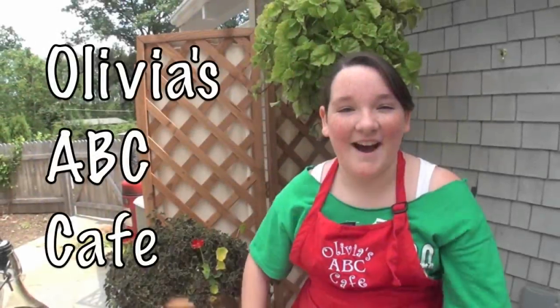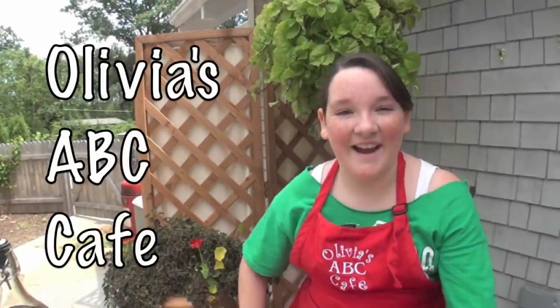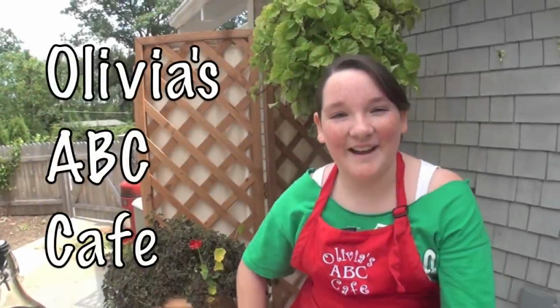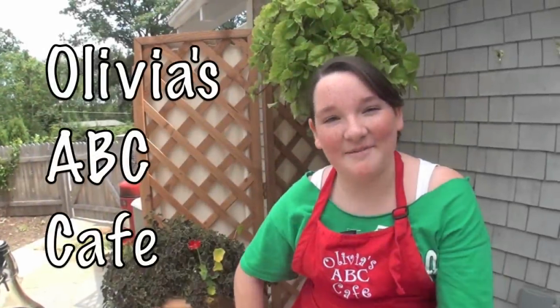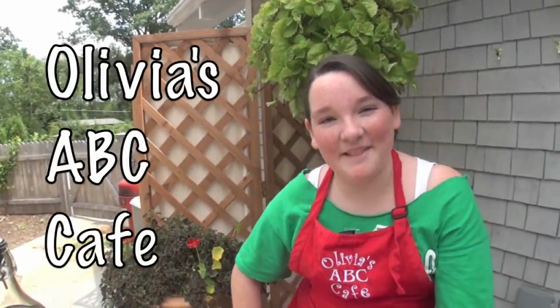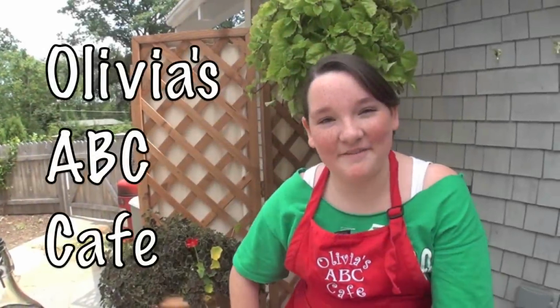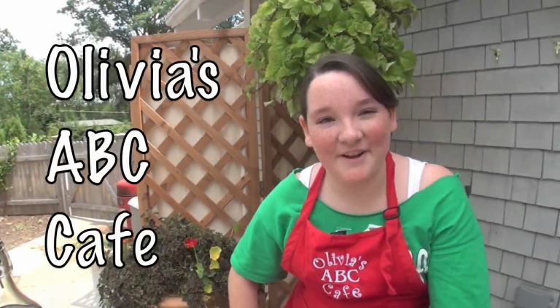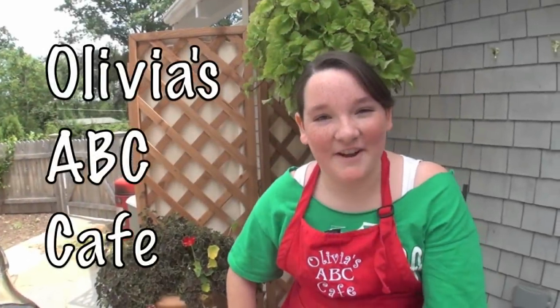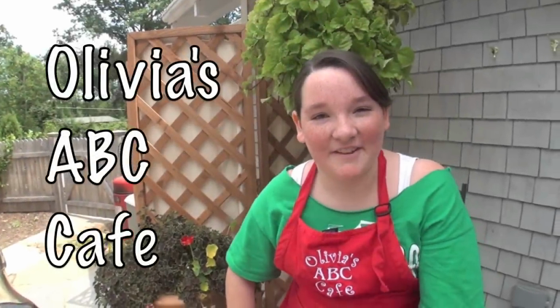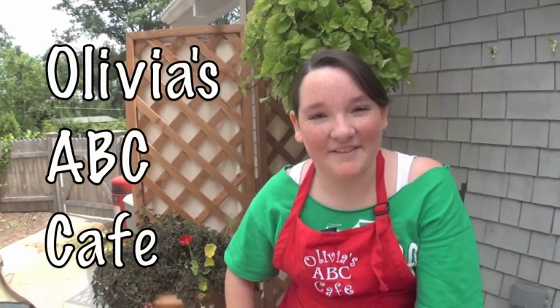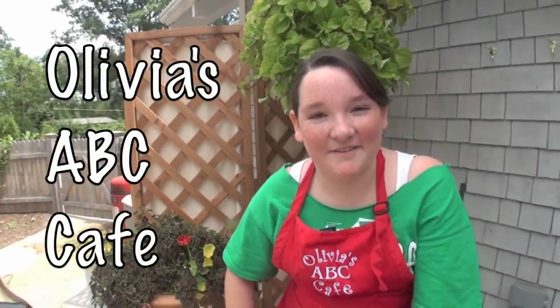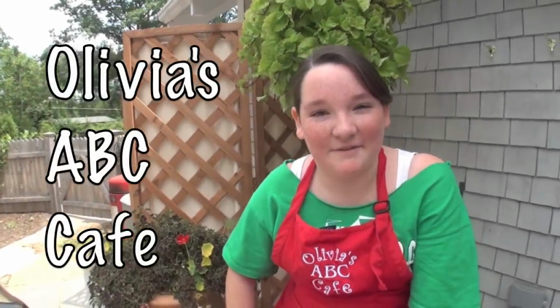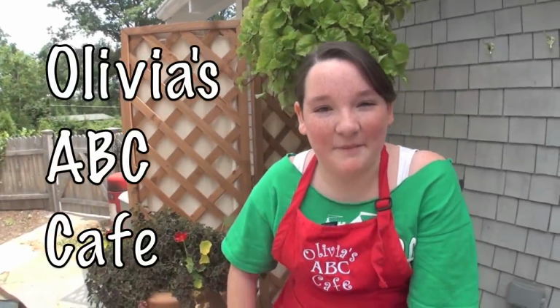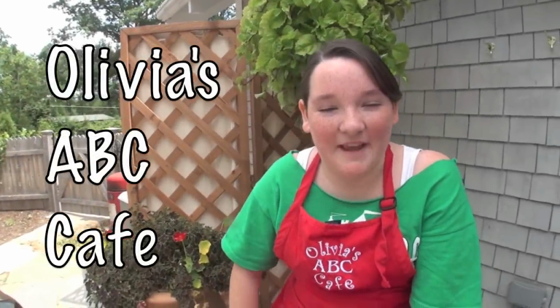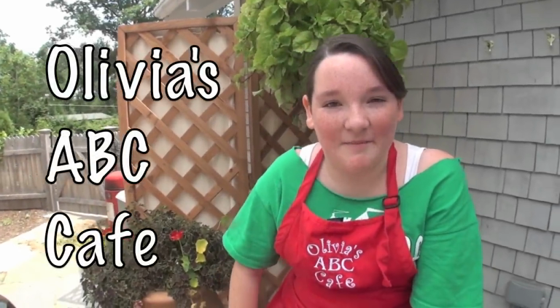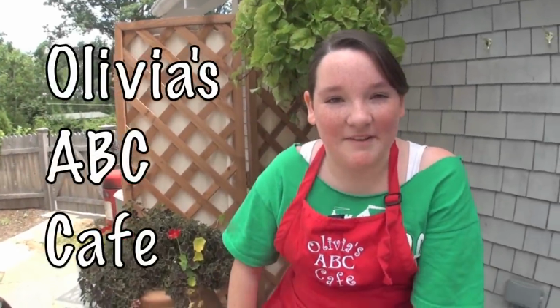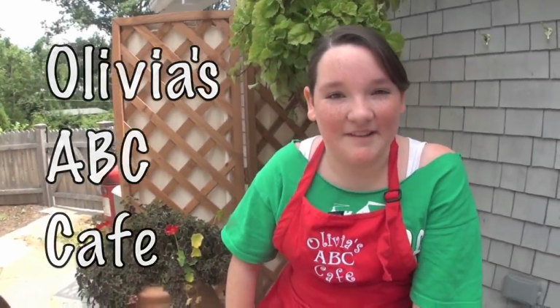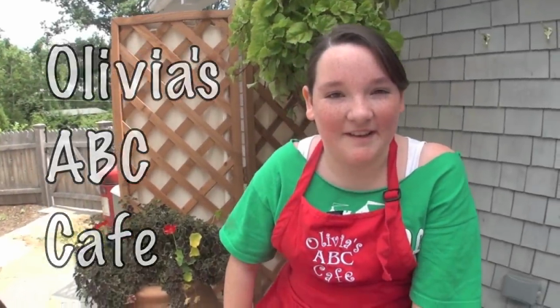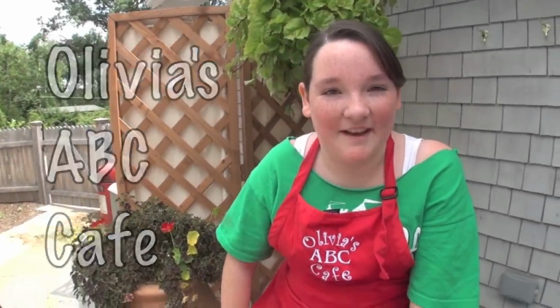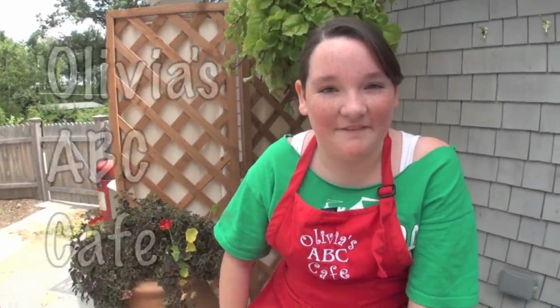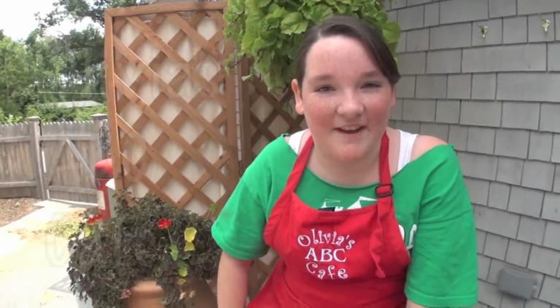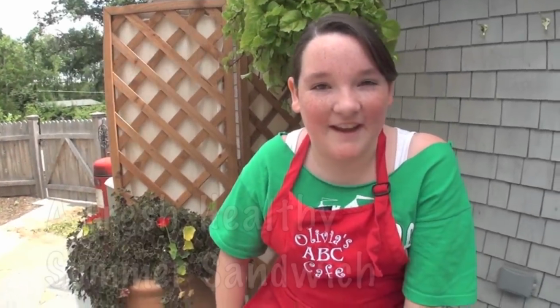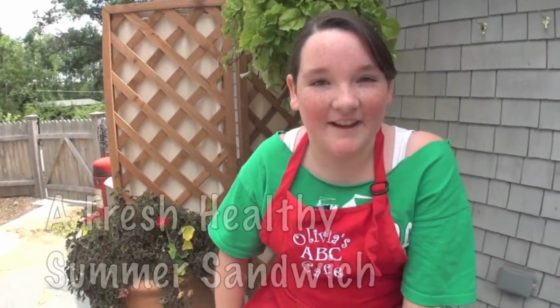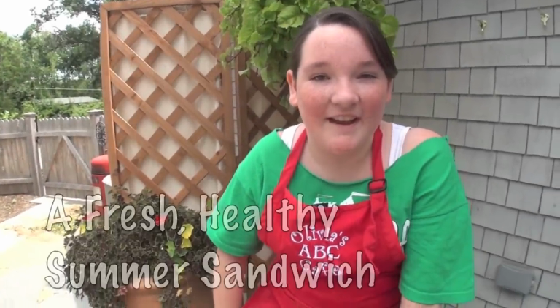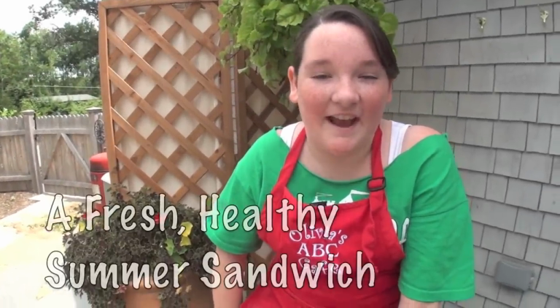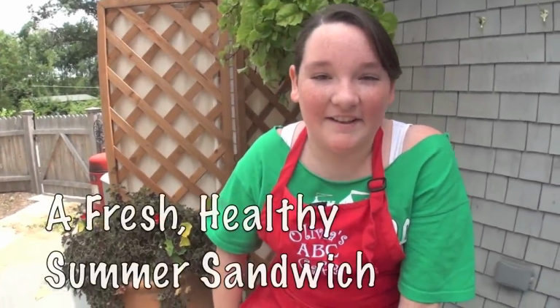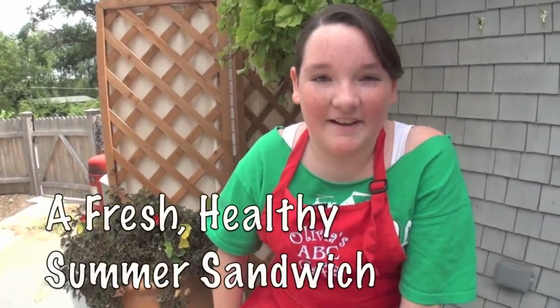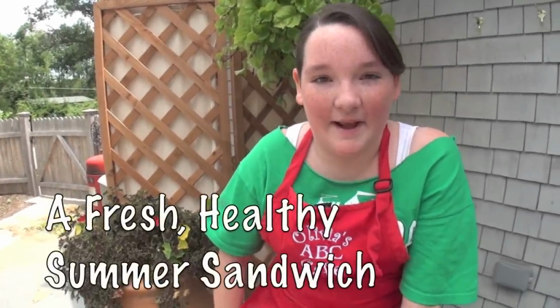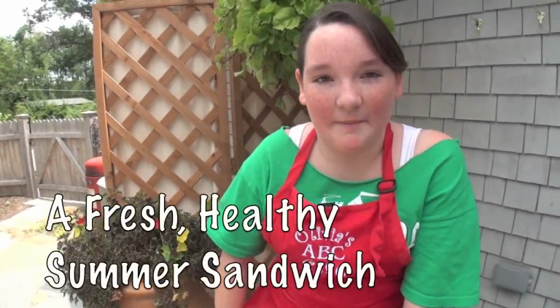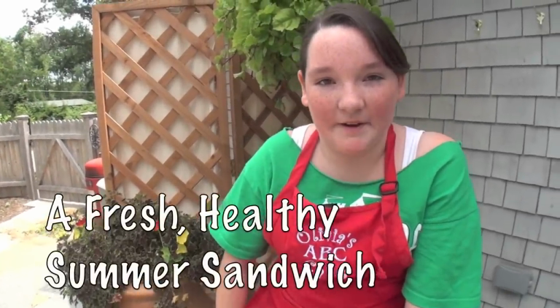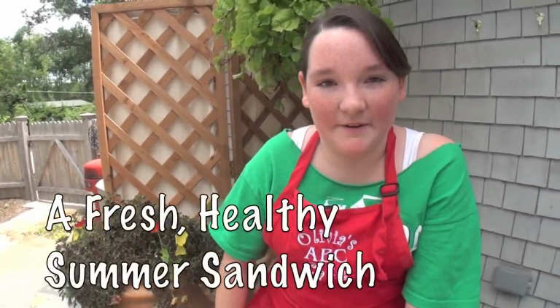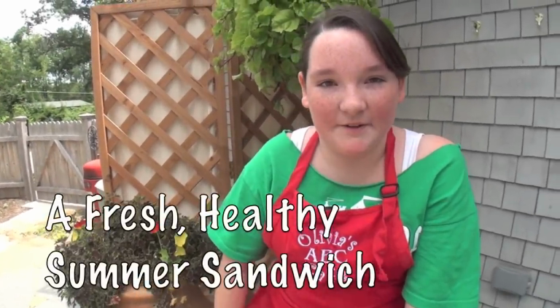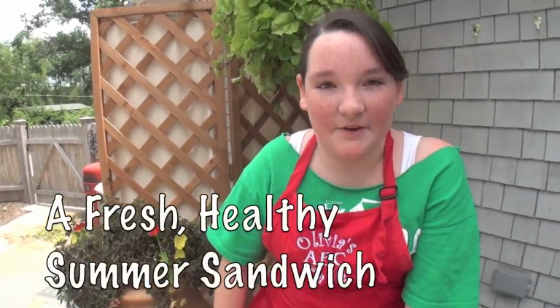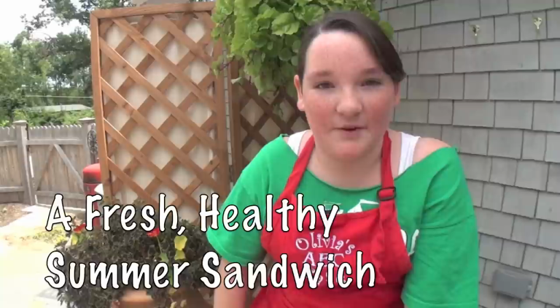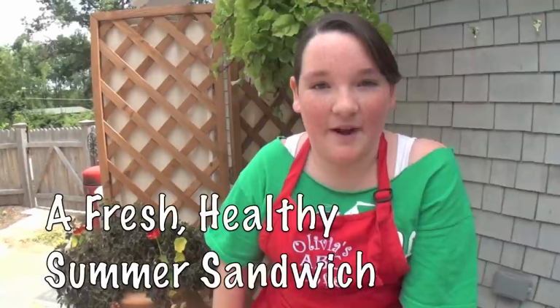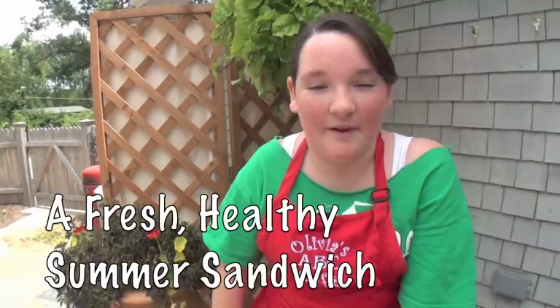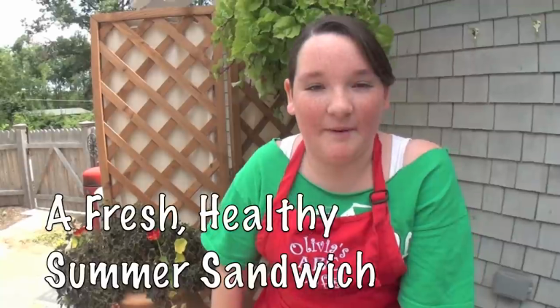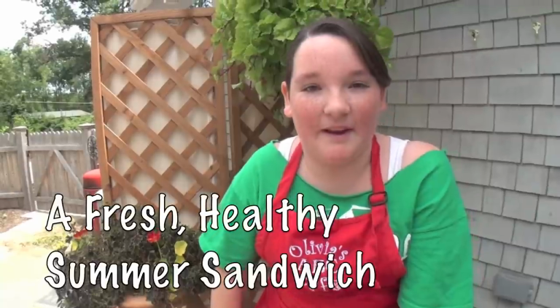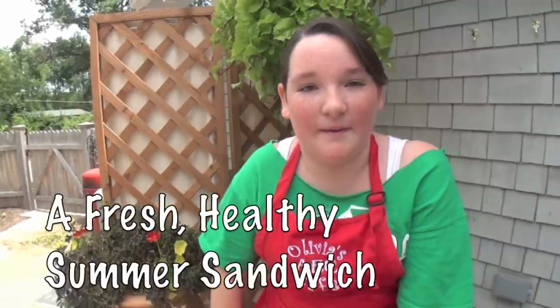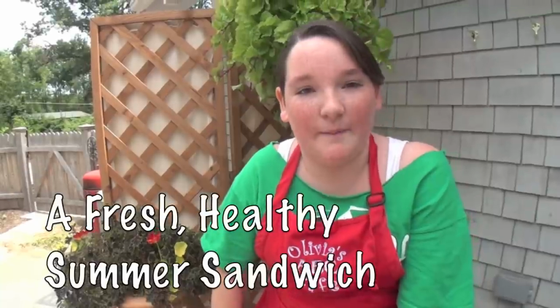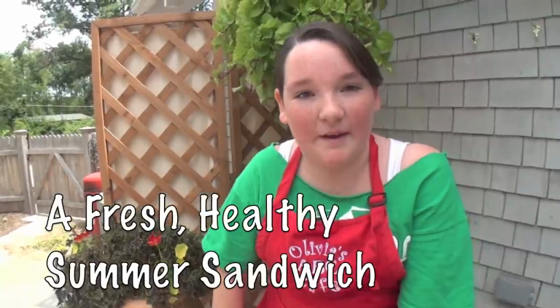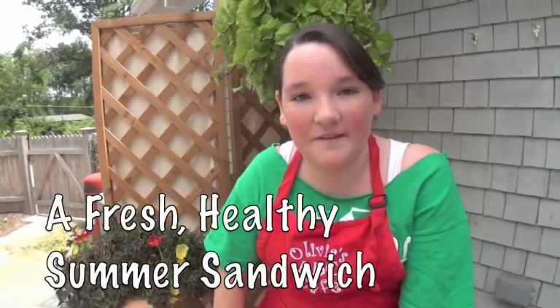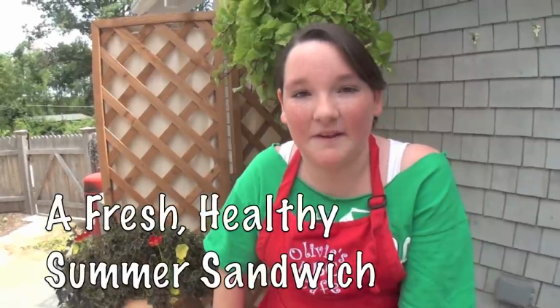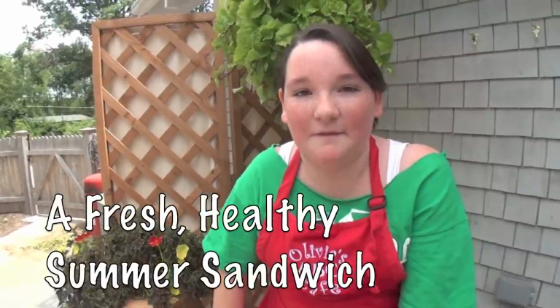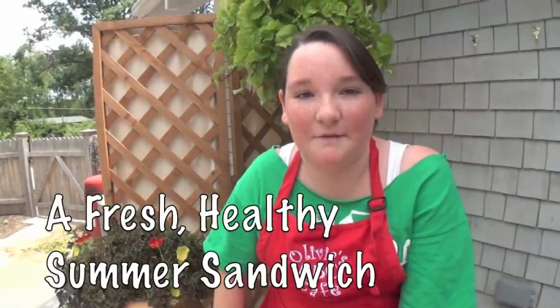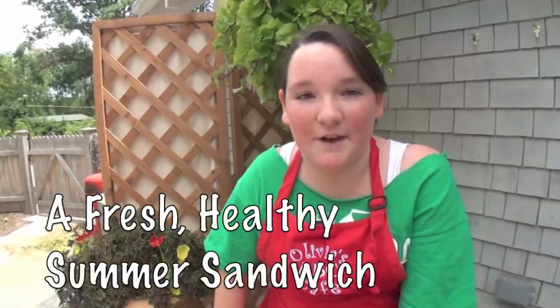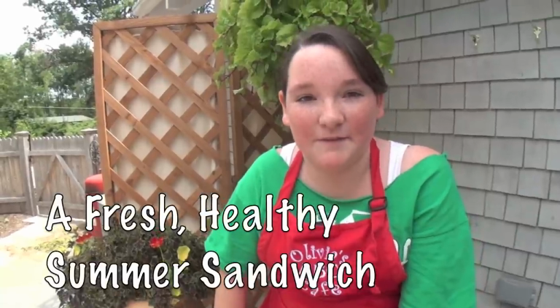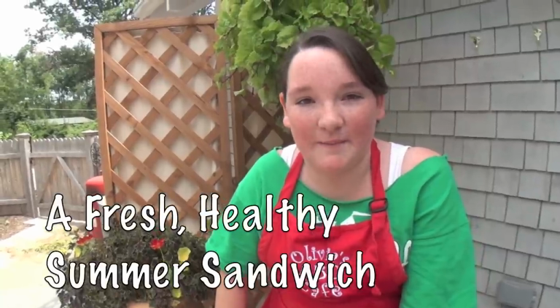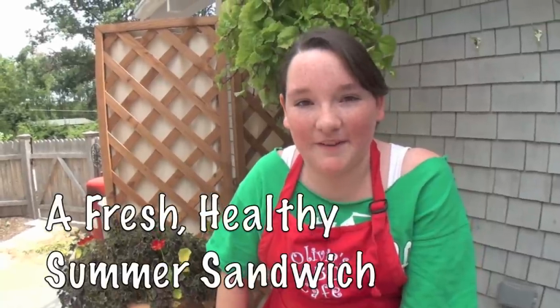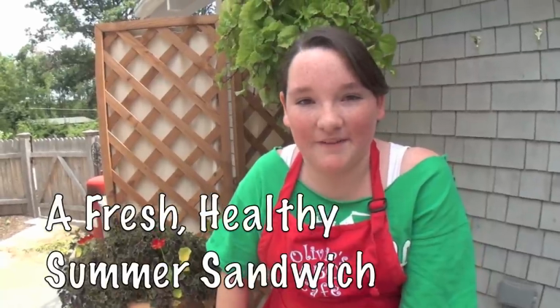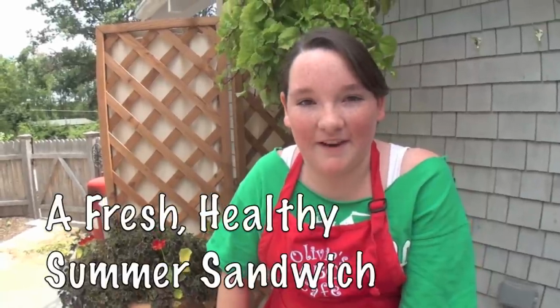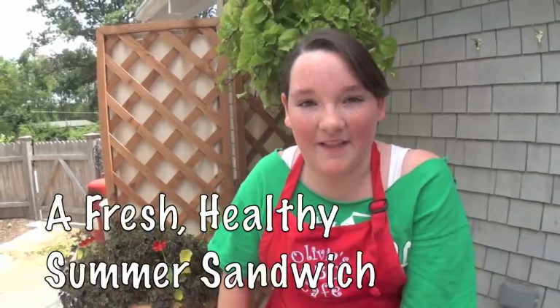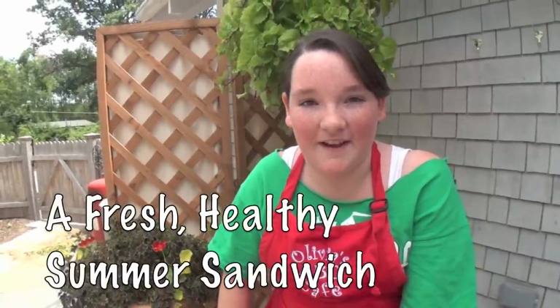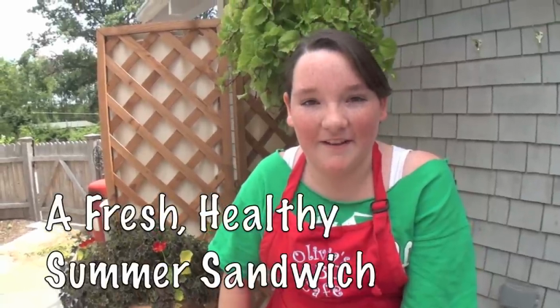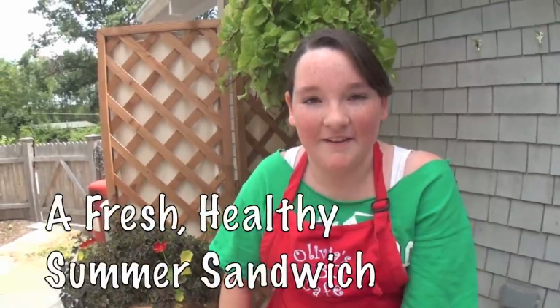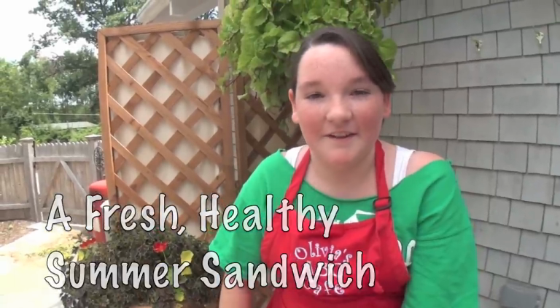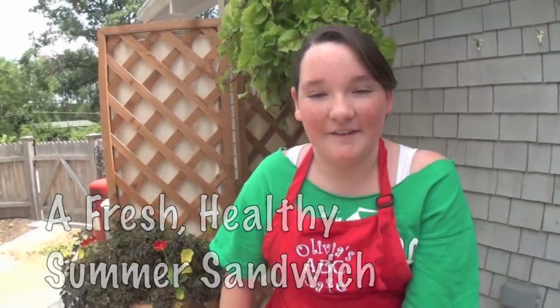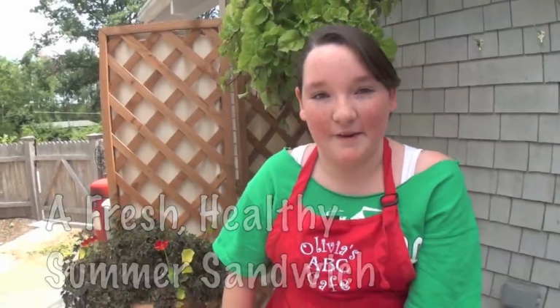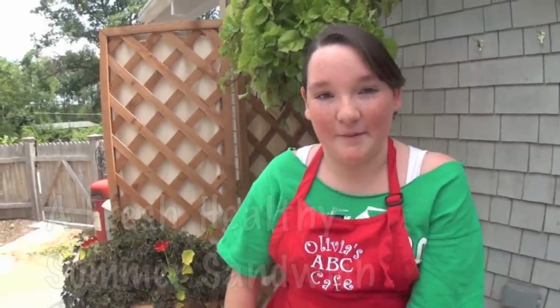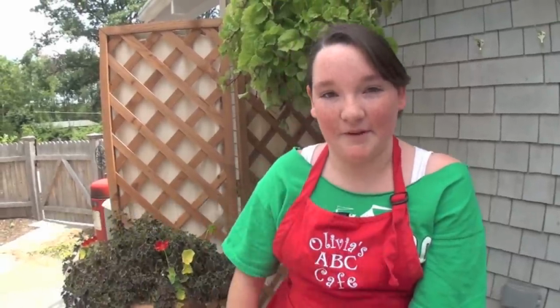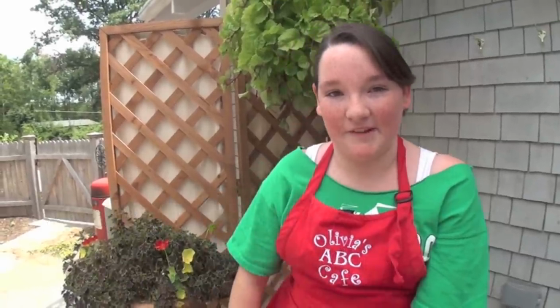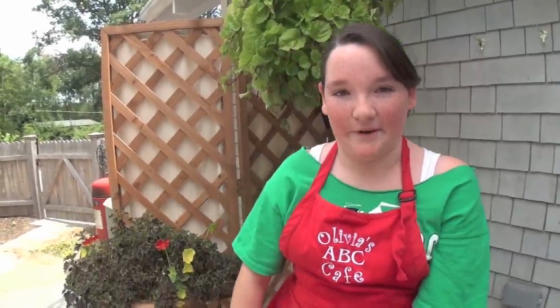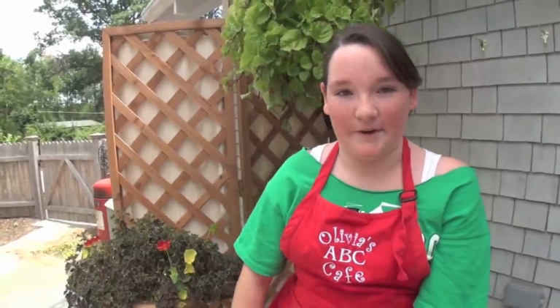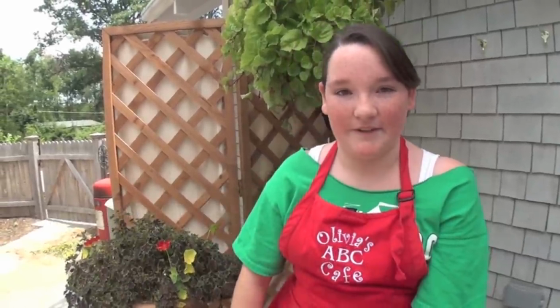Hi, I'm Olivia Austin from the ABC Cafe, and today I'm going to show you how to make an amazing fresh mozzarella summer sandwich.